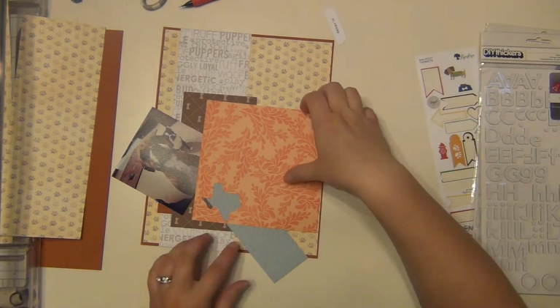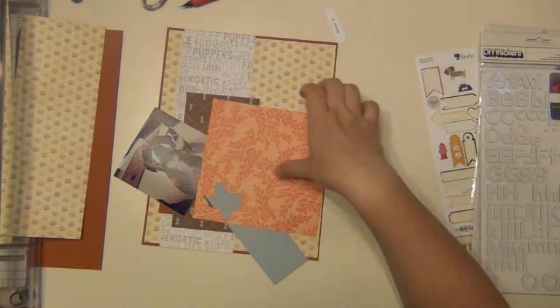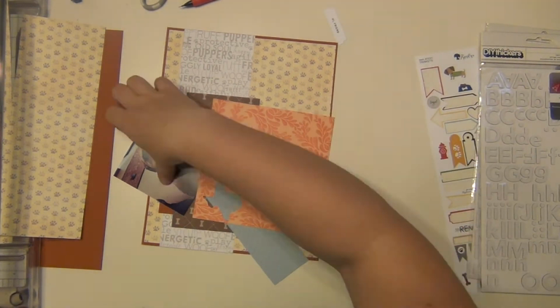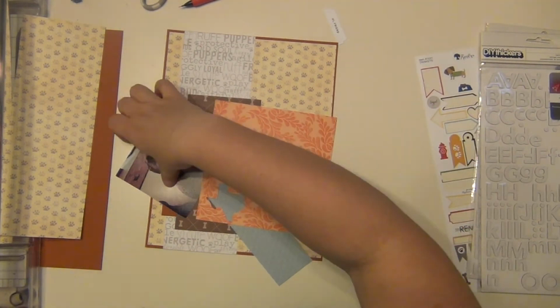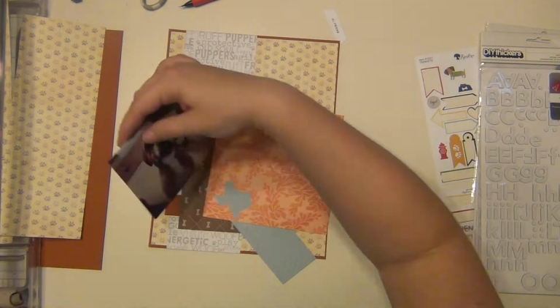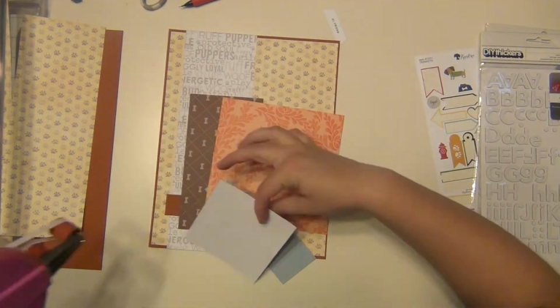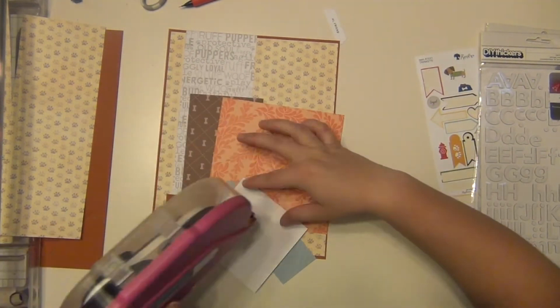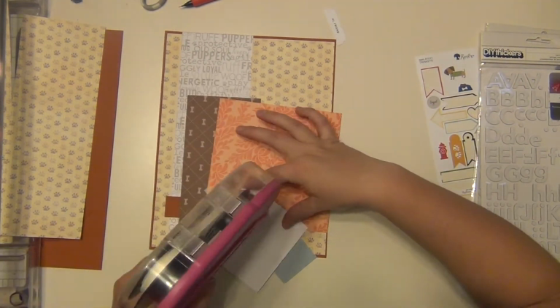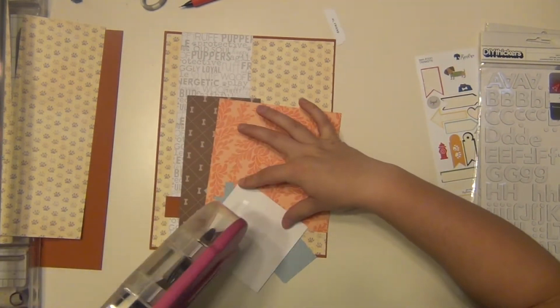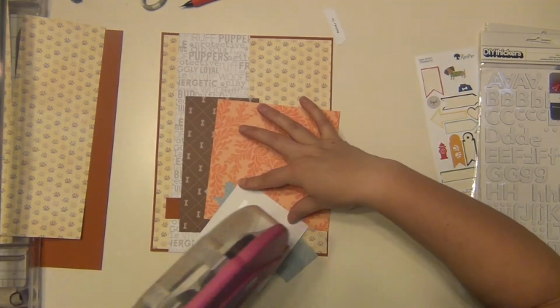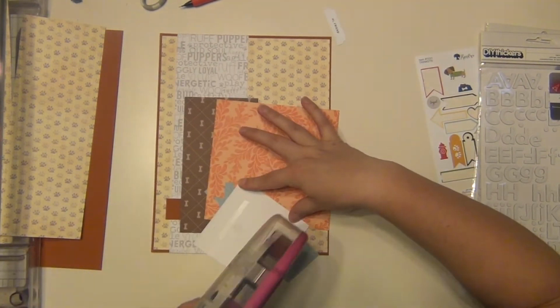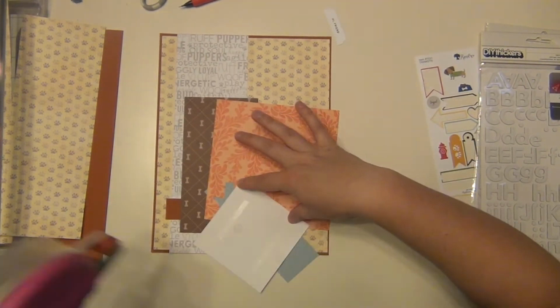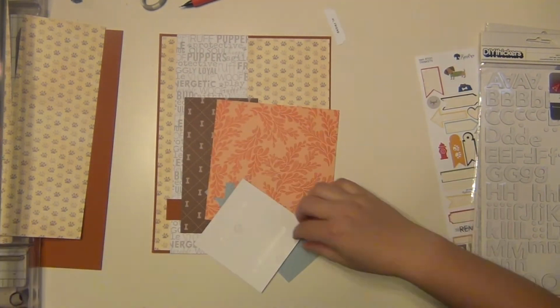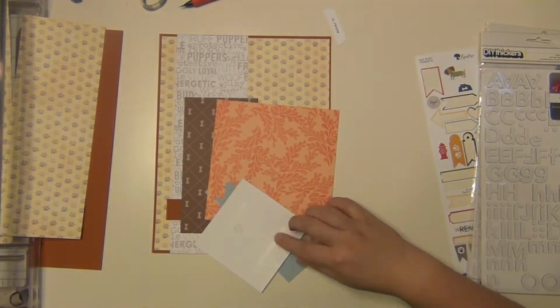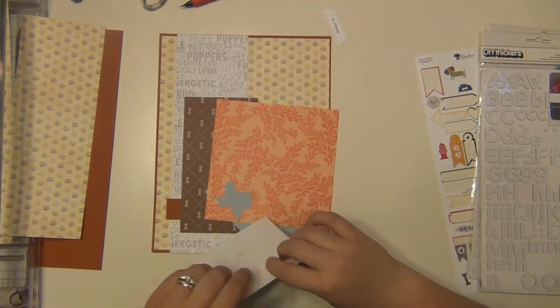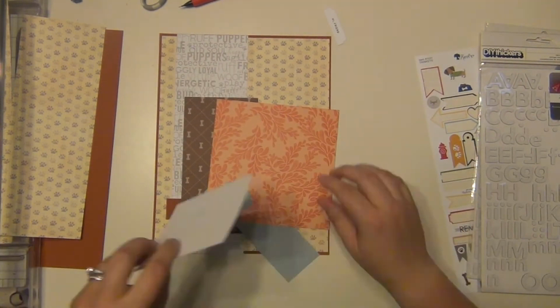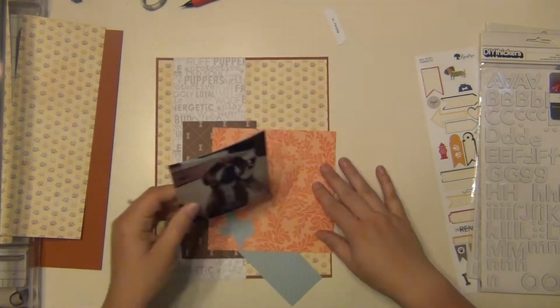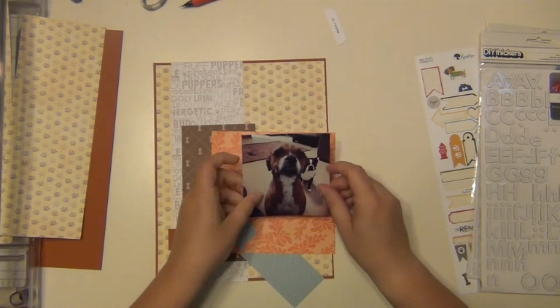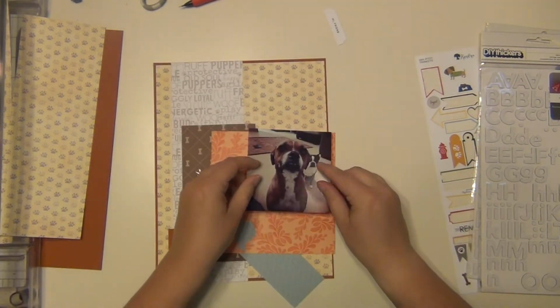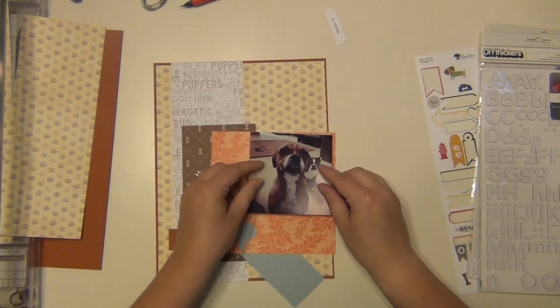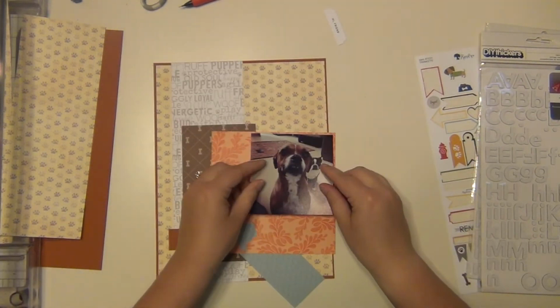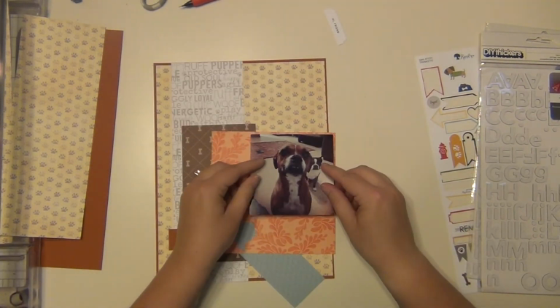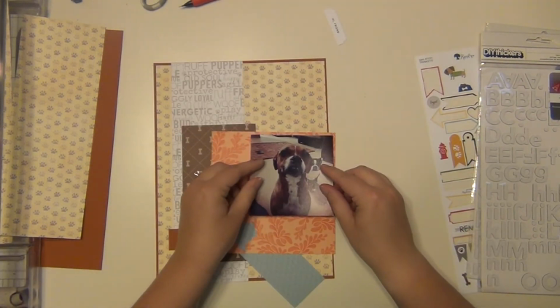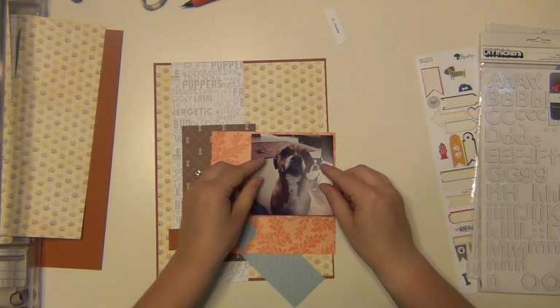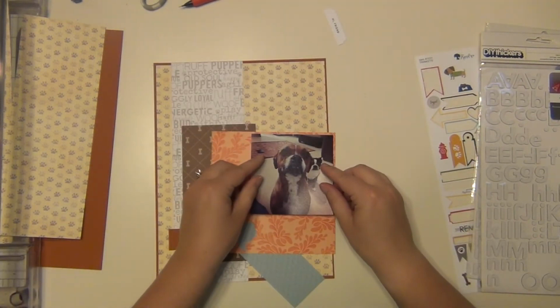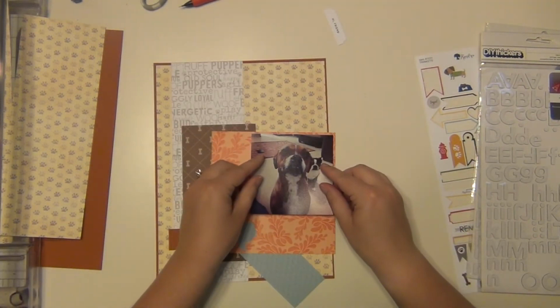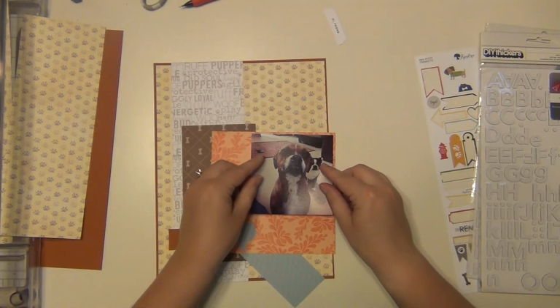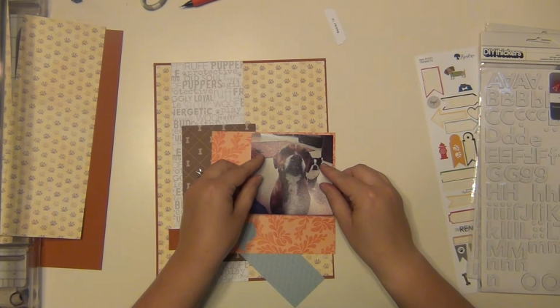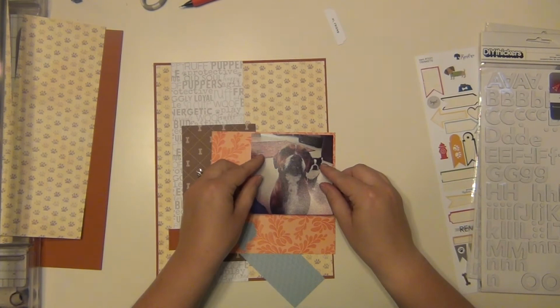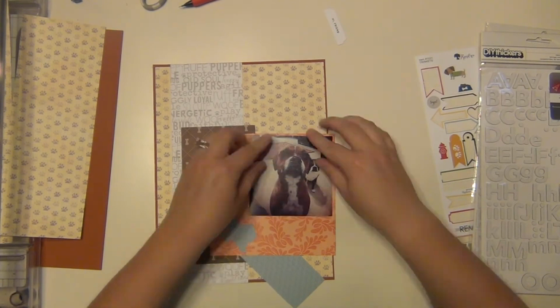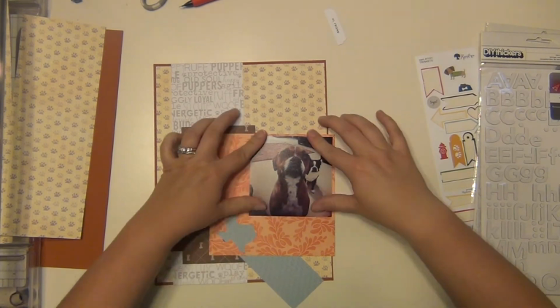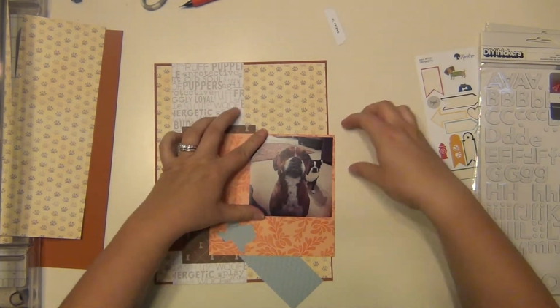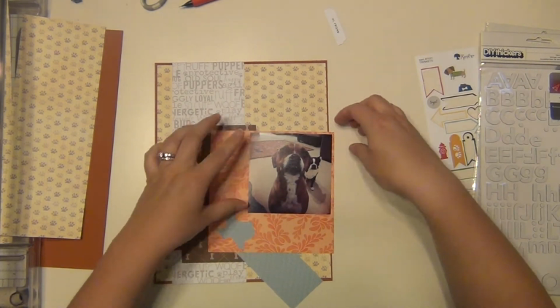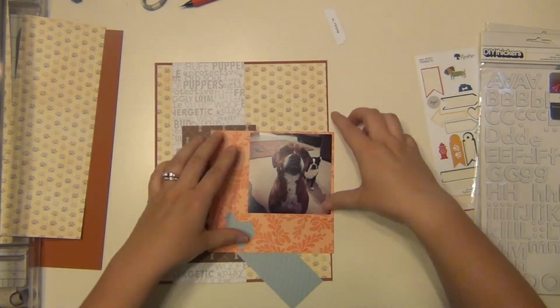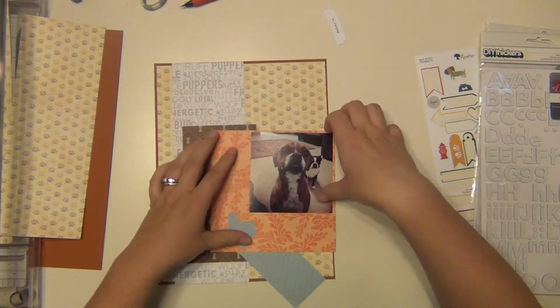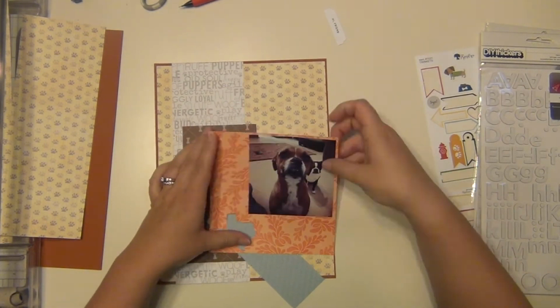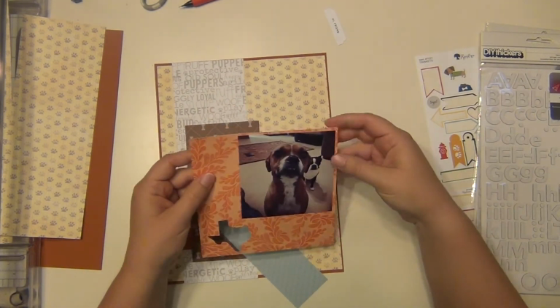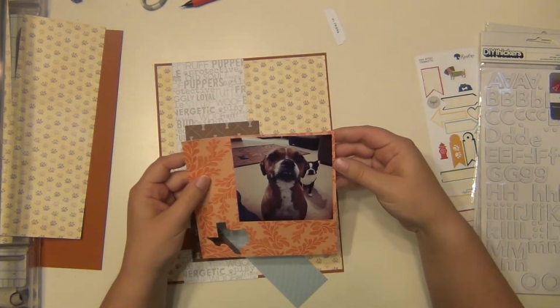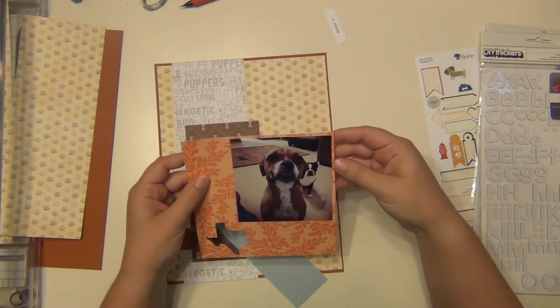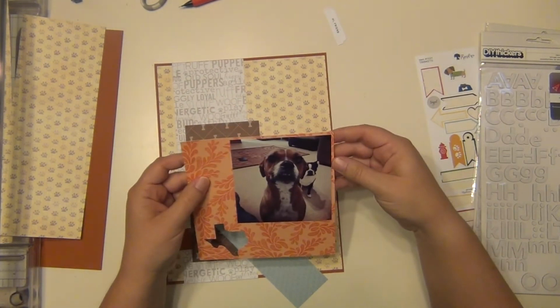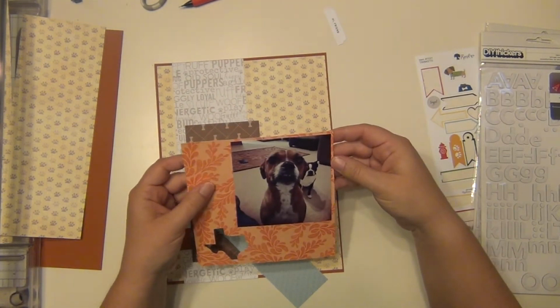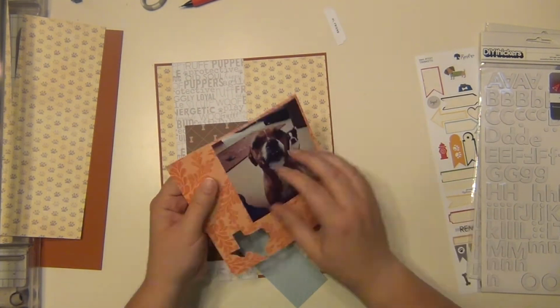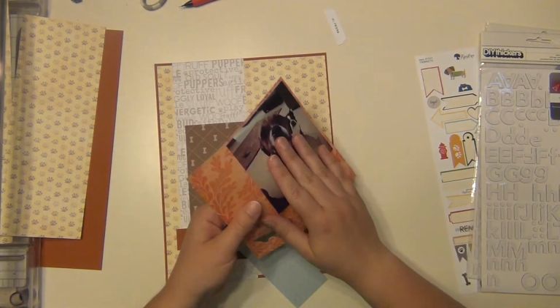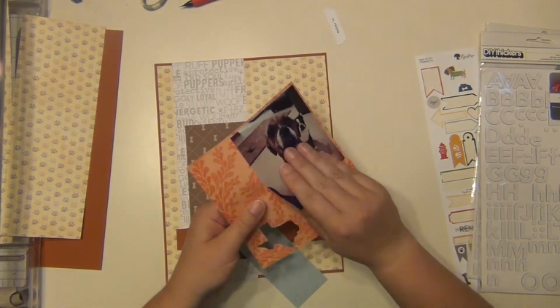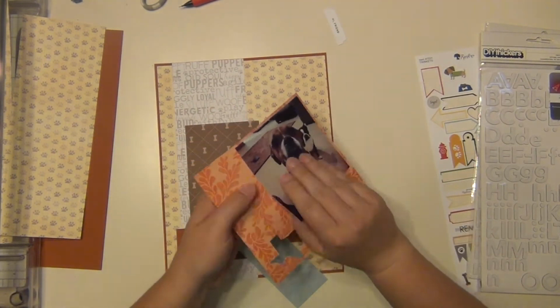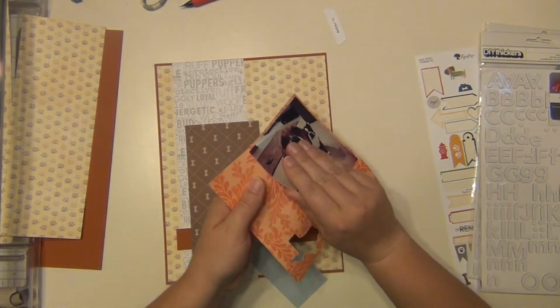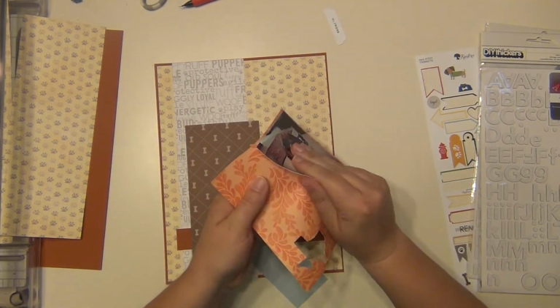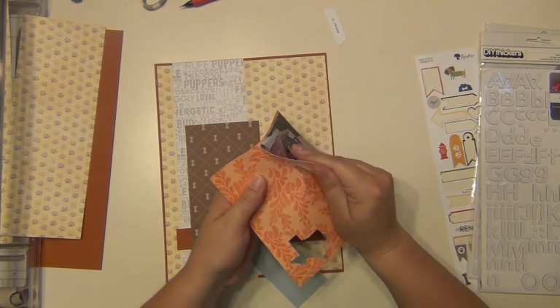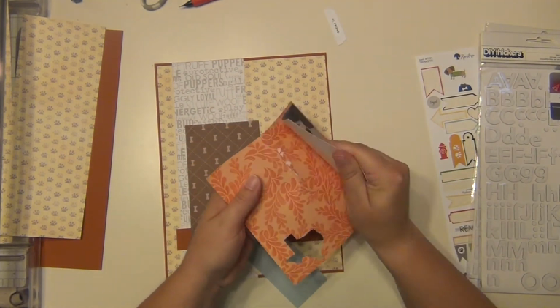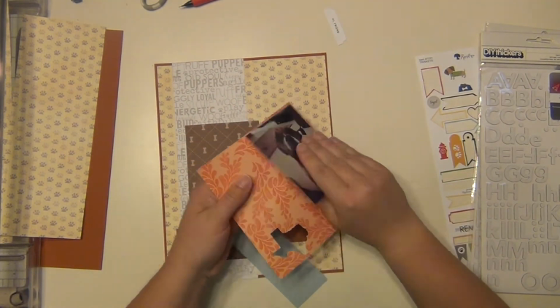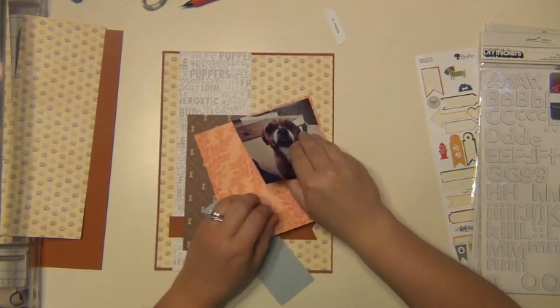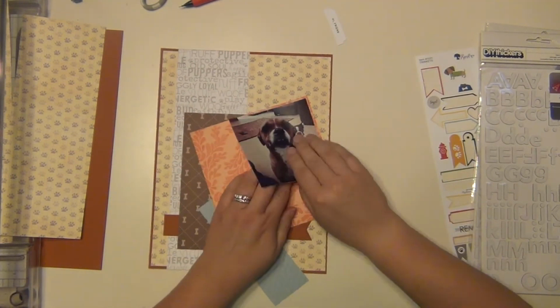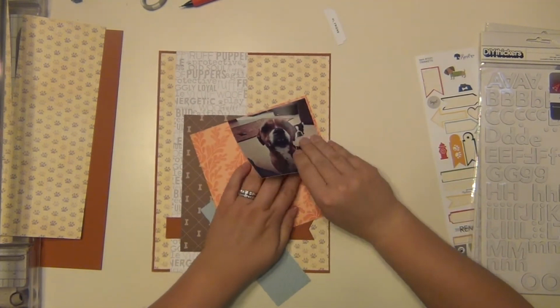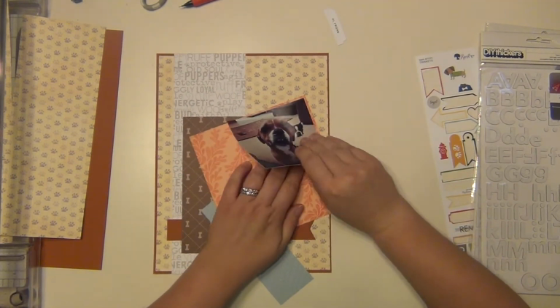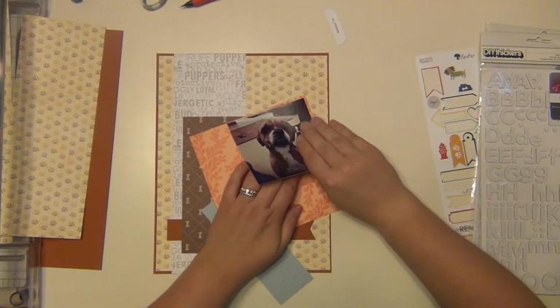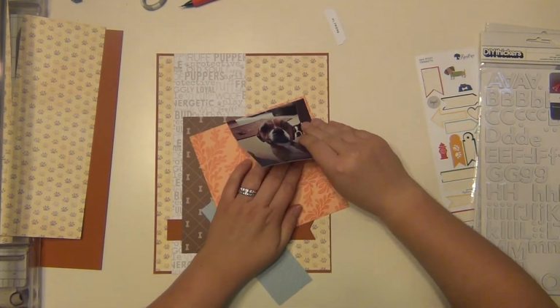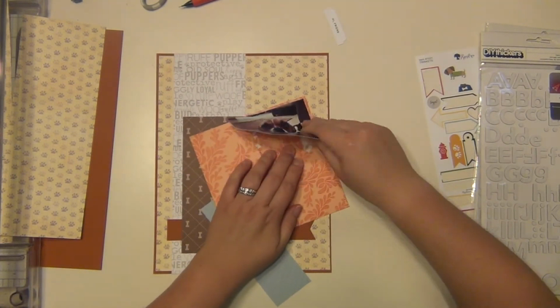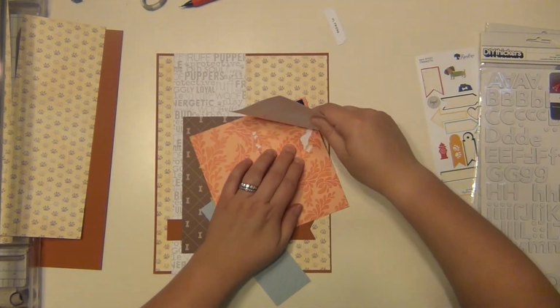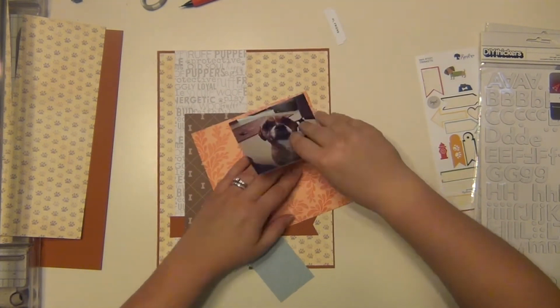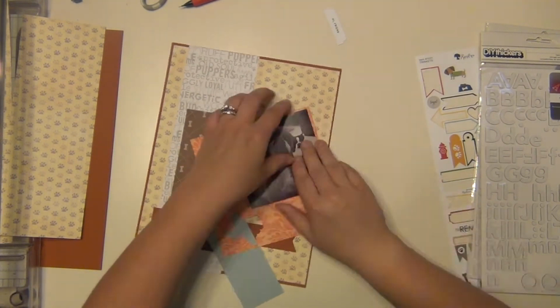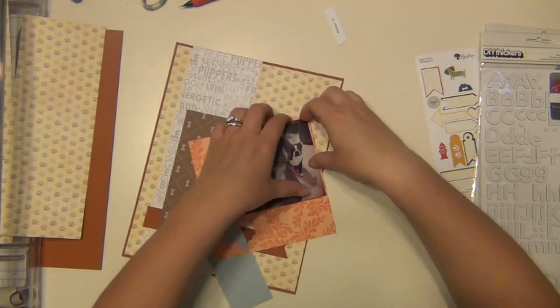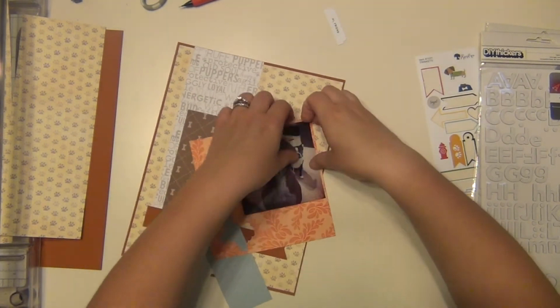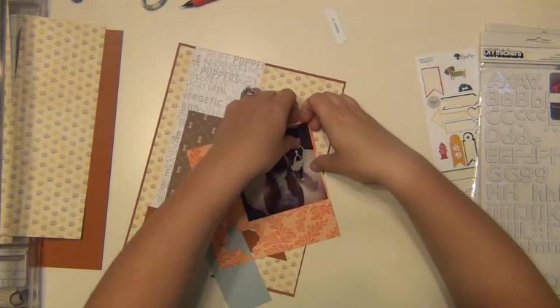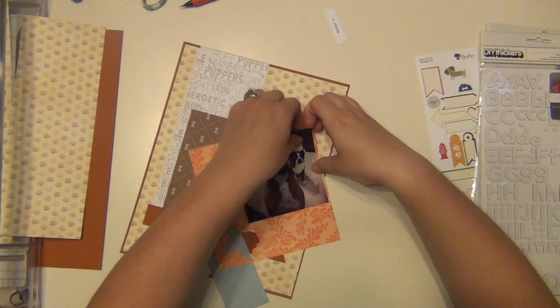I grabbed my six-by-six paper pad — this is from Amy Tangerine — and I'm going to go ahead and put her picture on here to mat it. It goes on a little bit crooked so I have to redo it here.